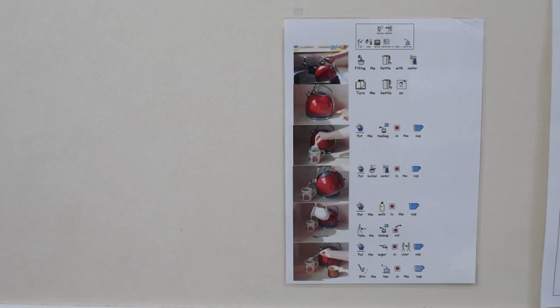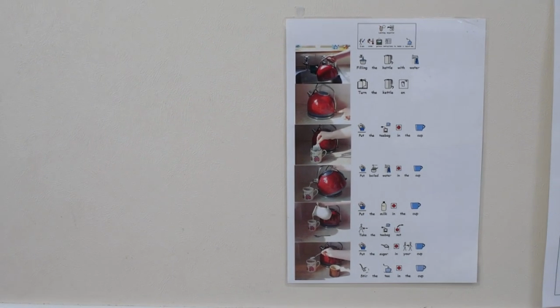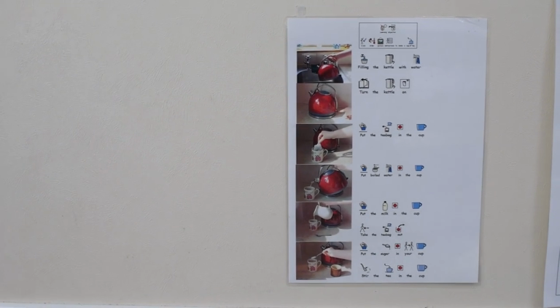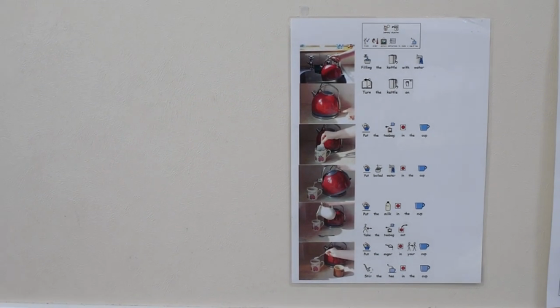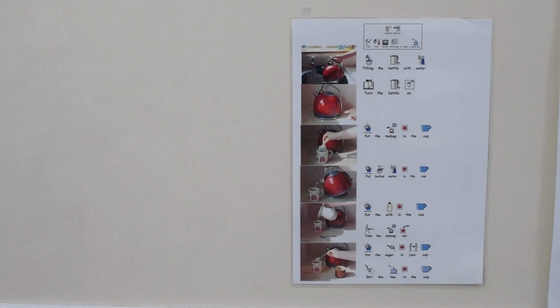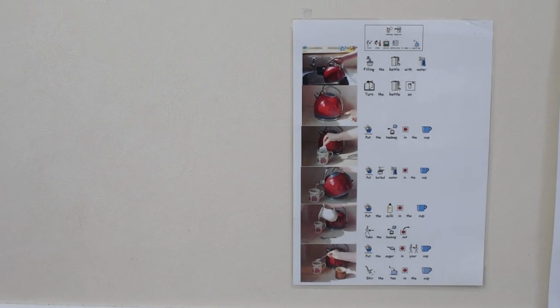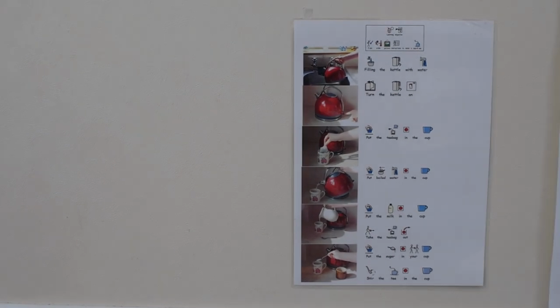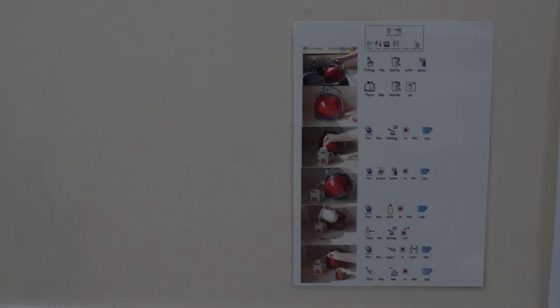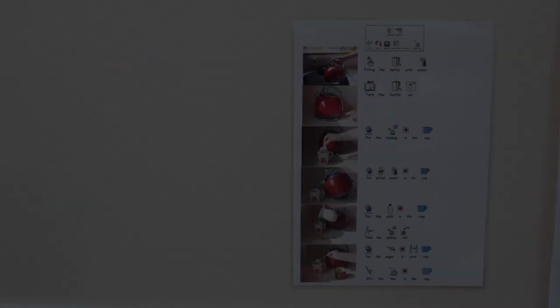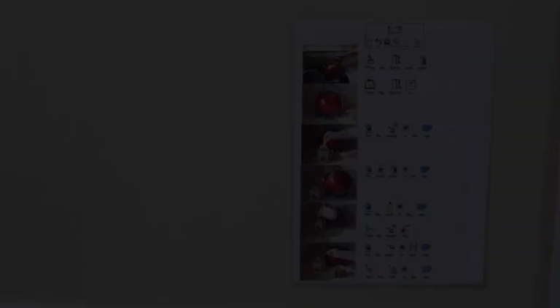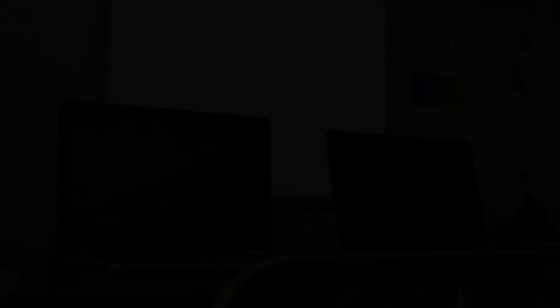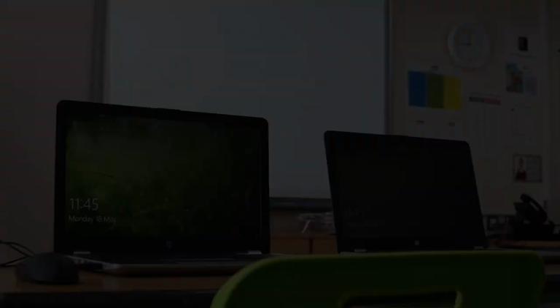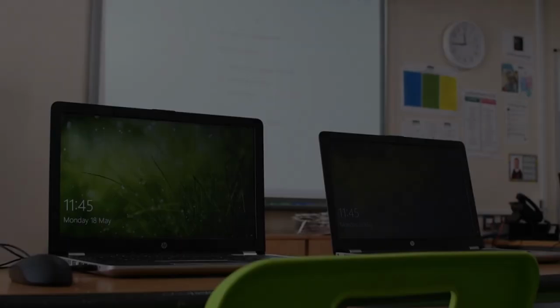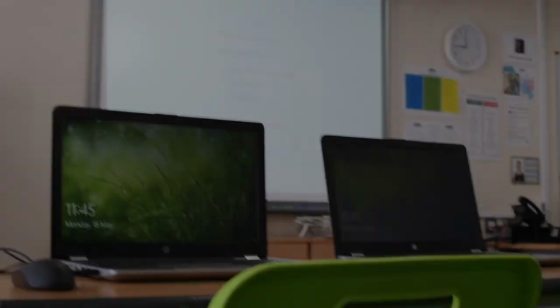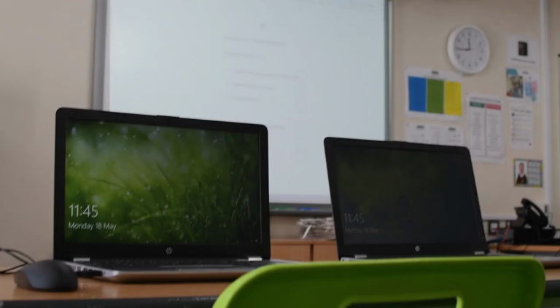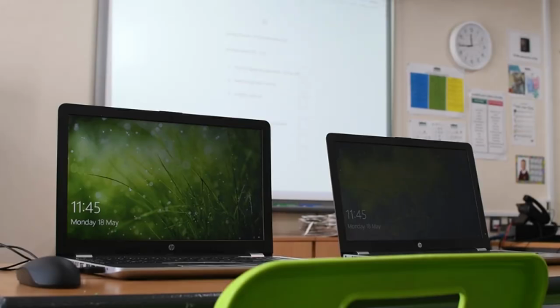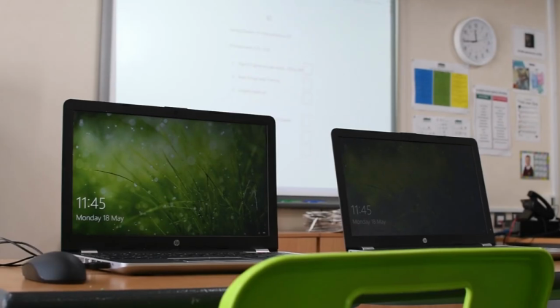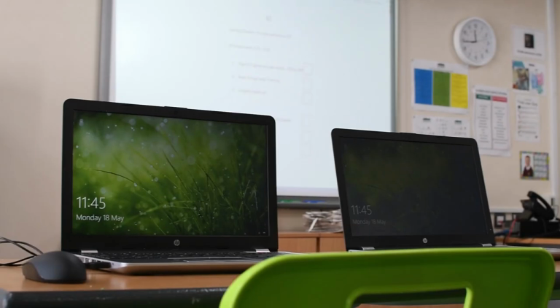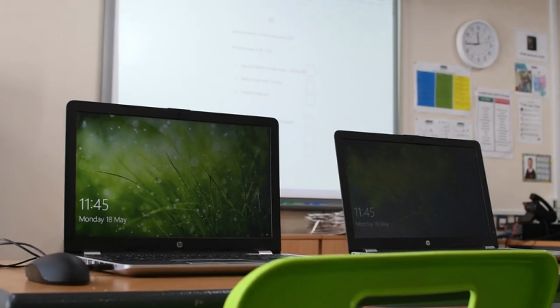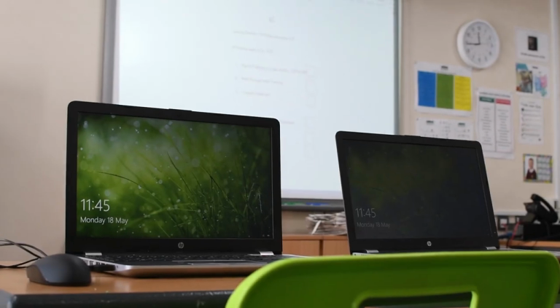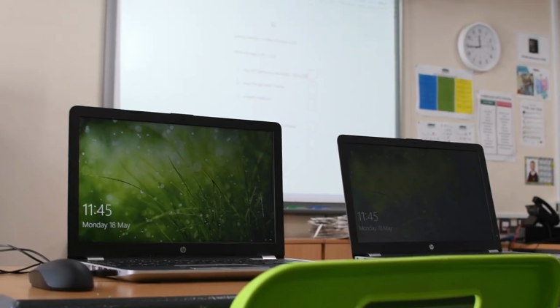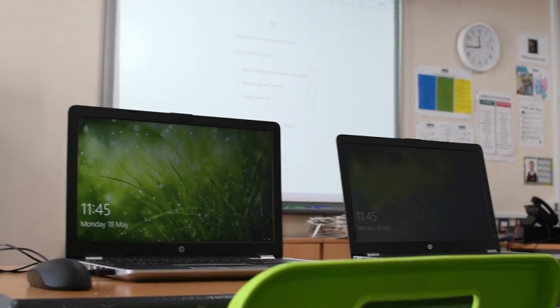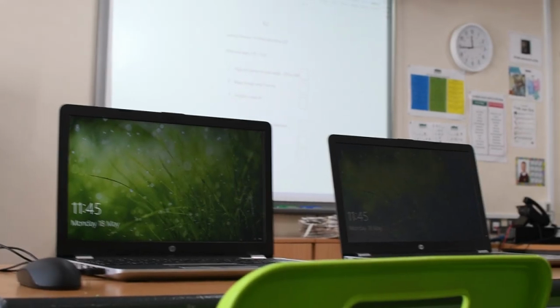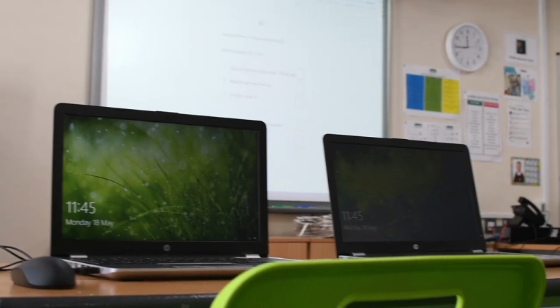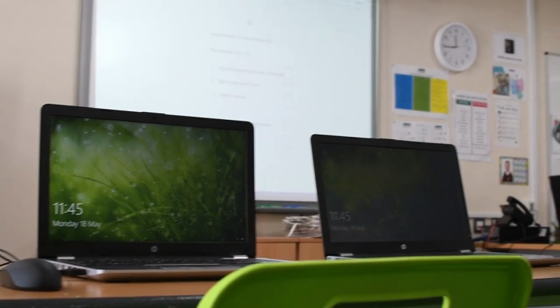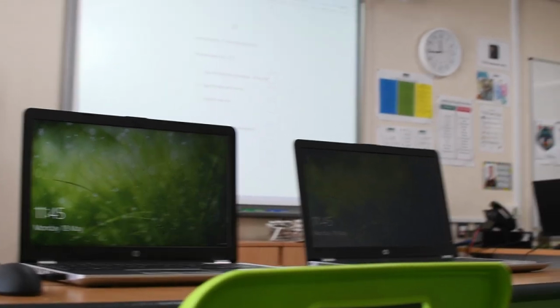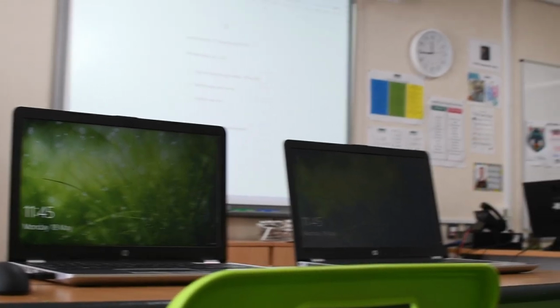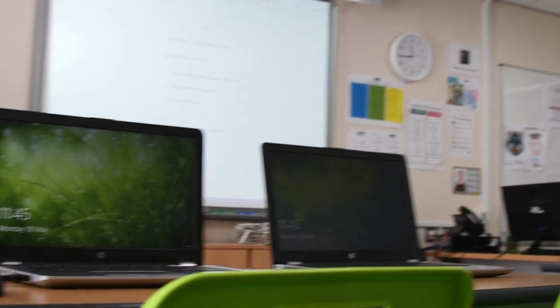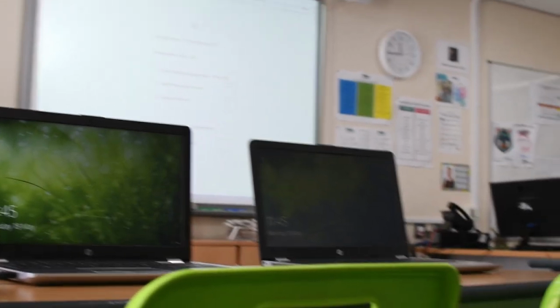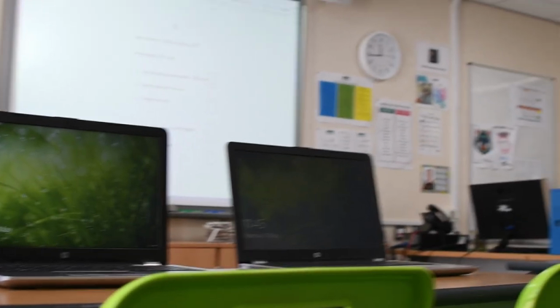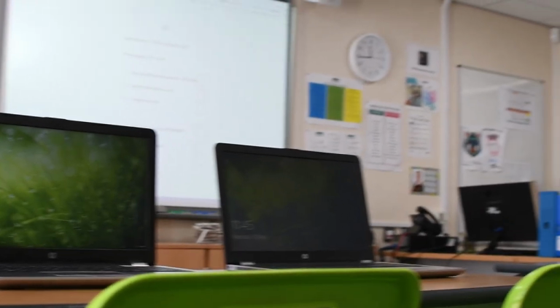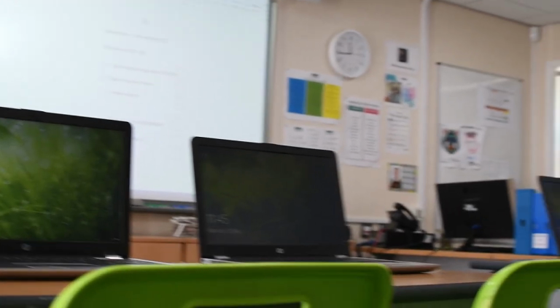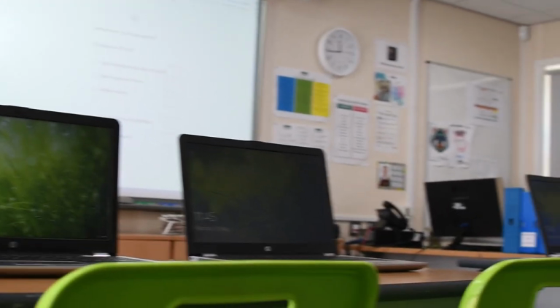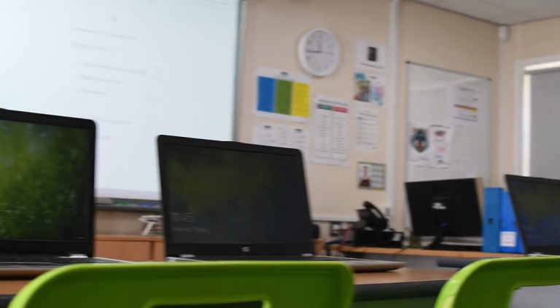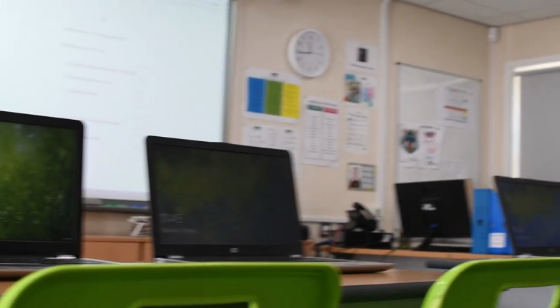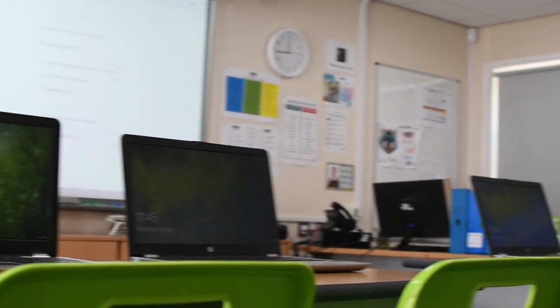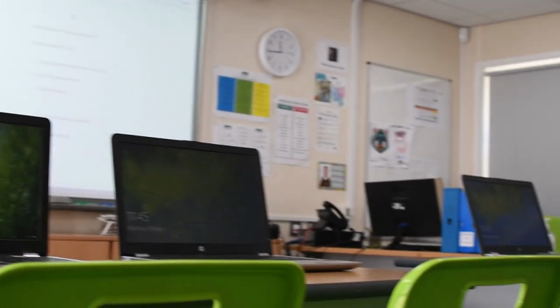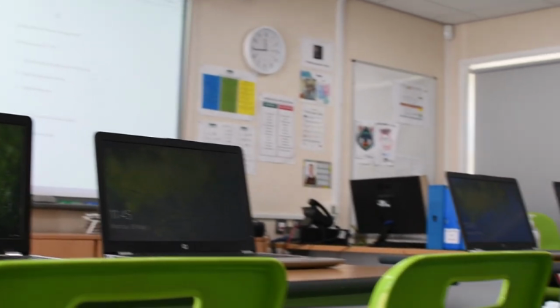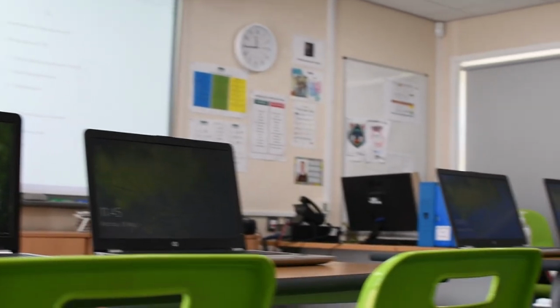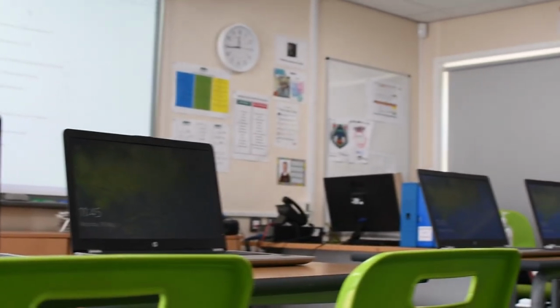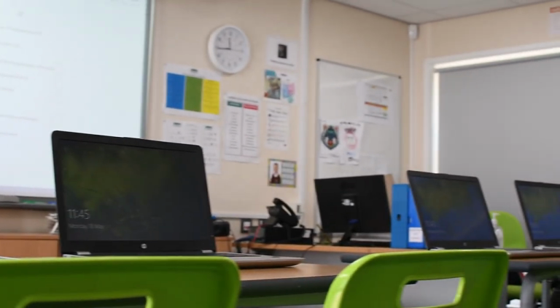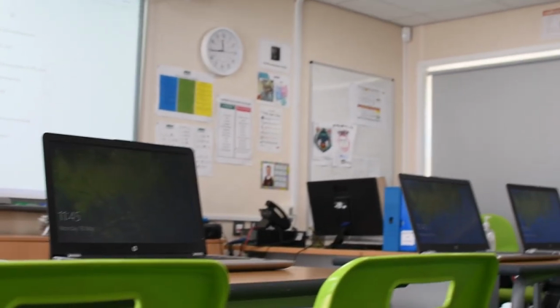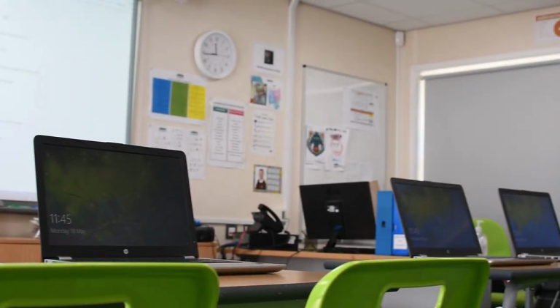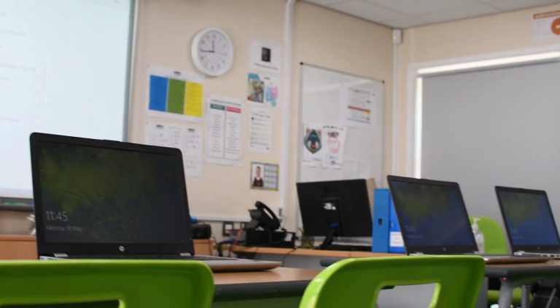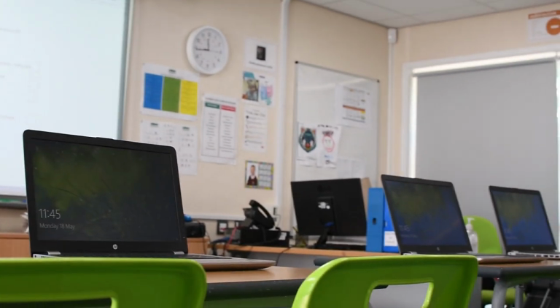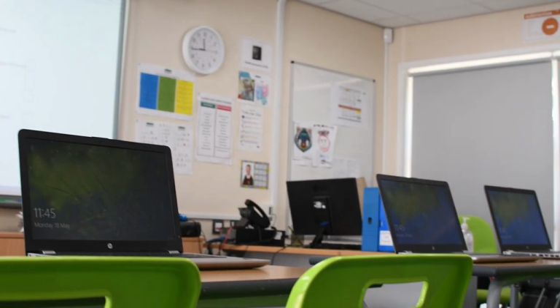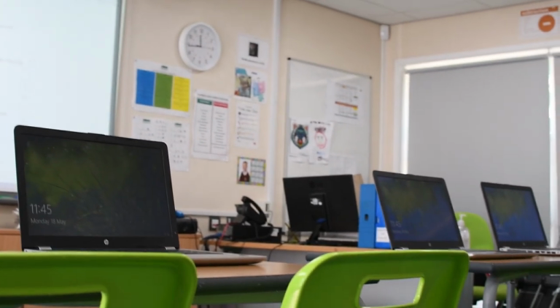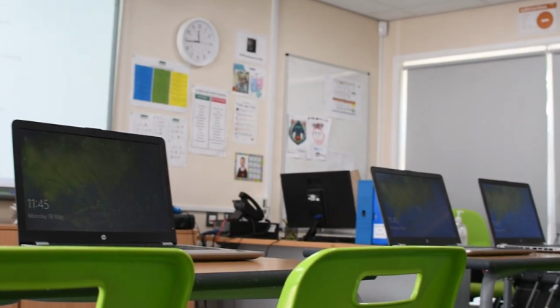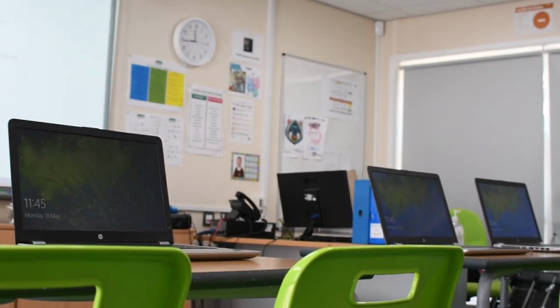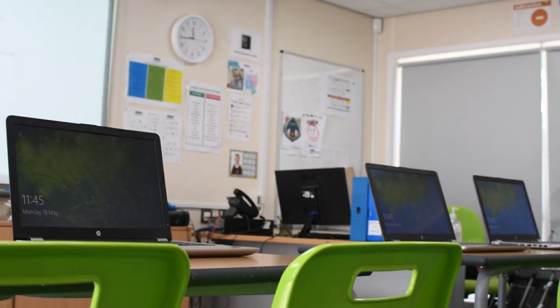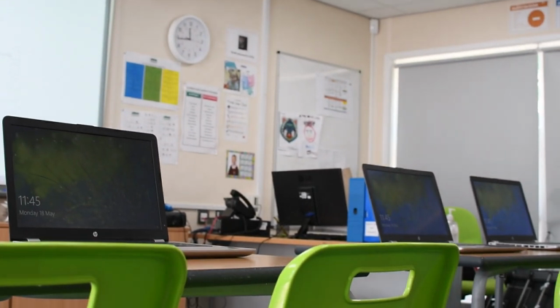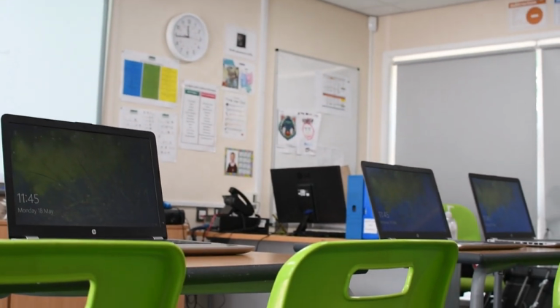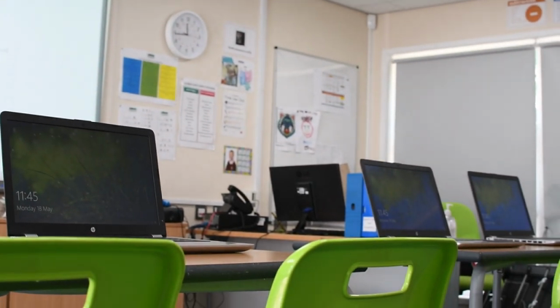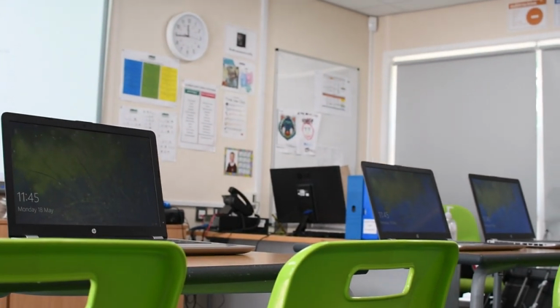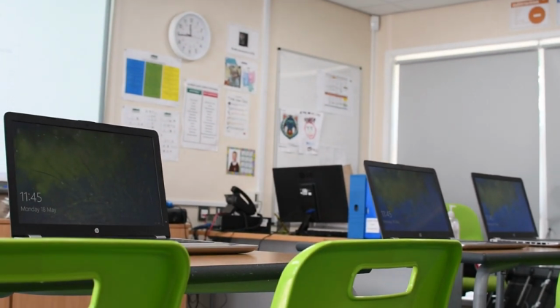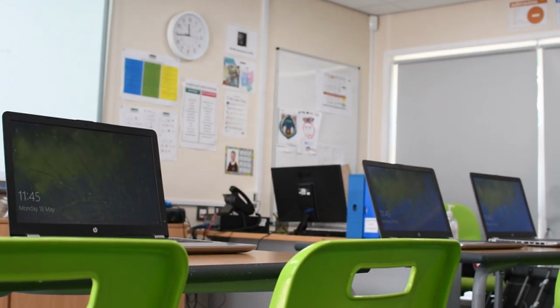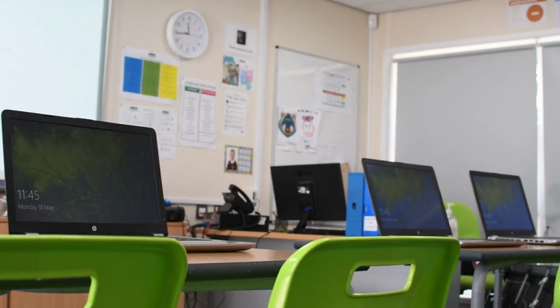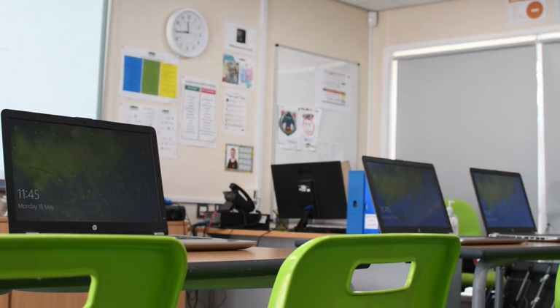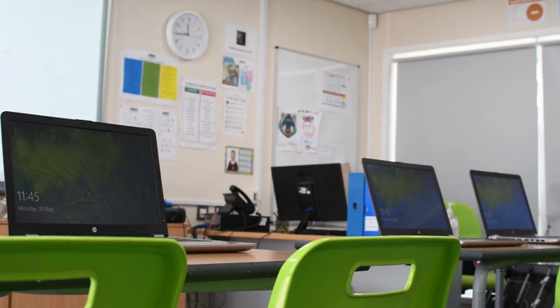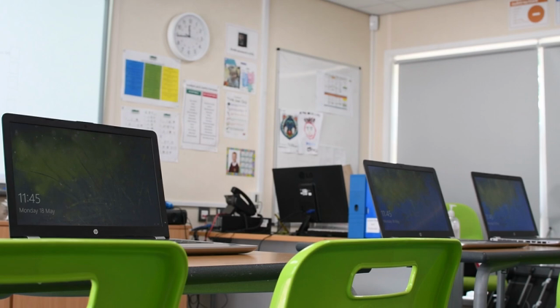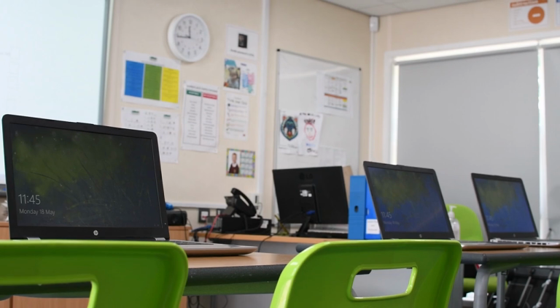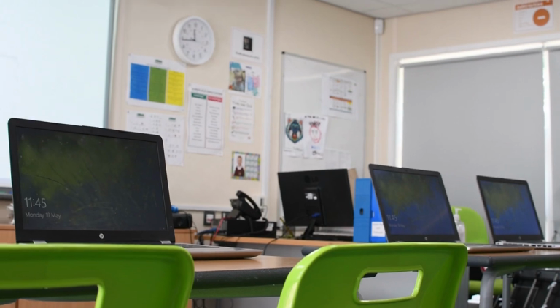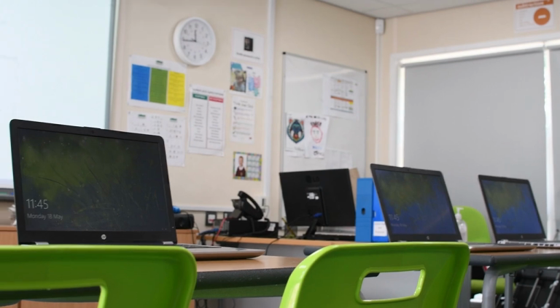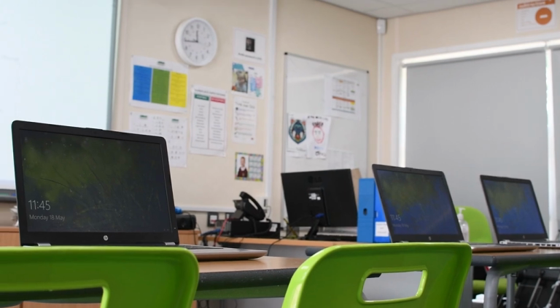We also have personal progress, entry level and level one and two, which have exams, all whilst making sure learning is done in a functional way.